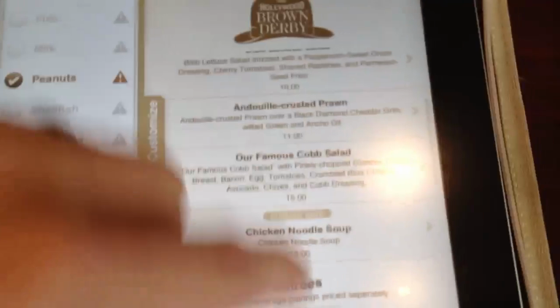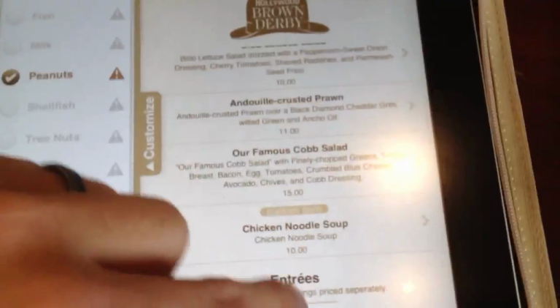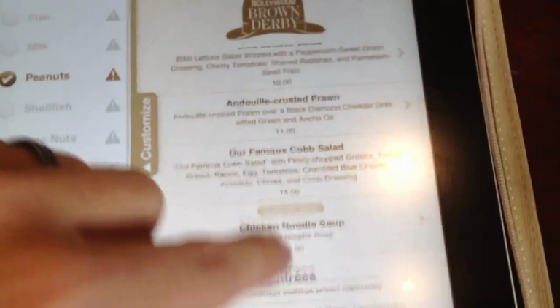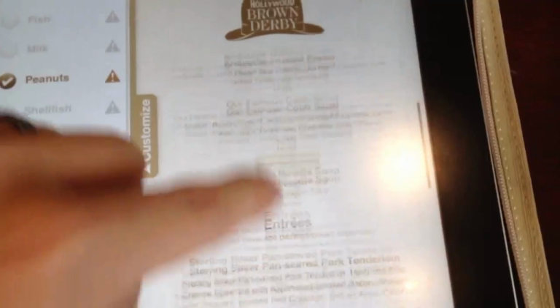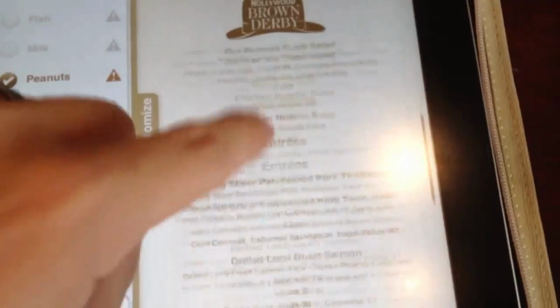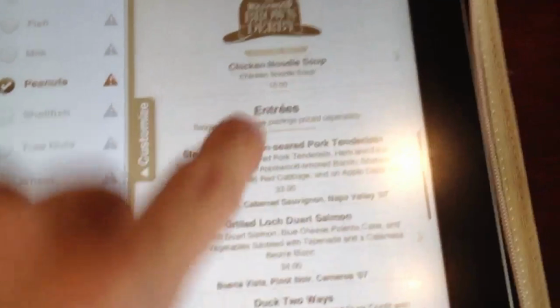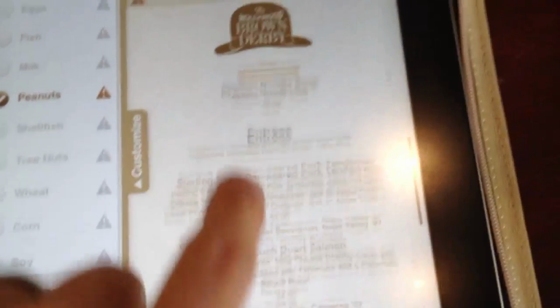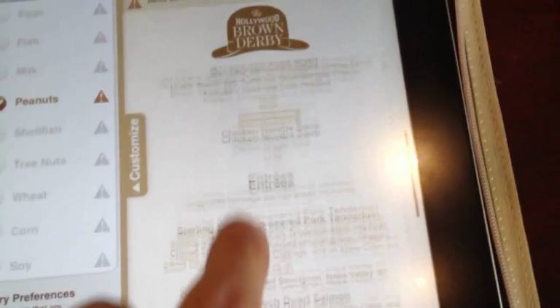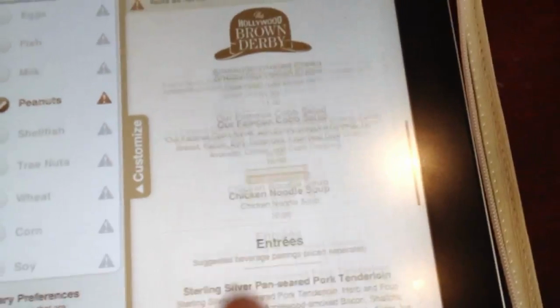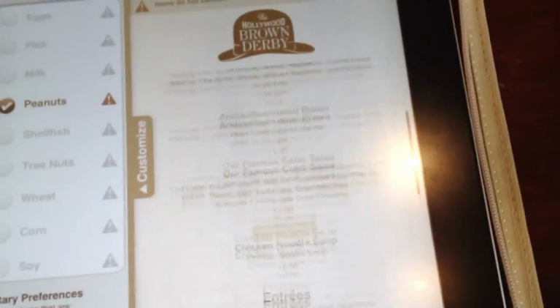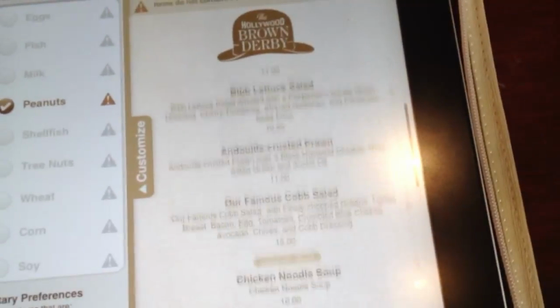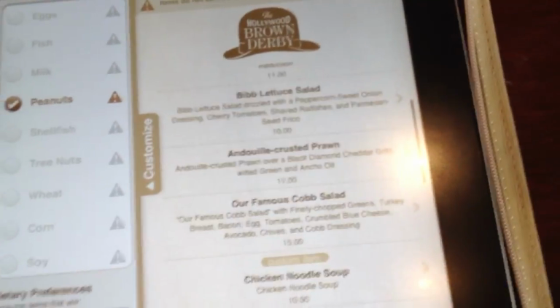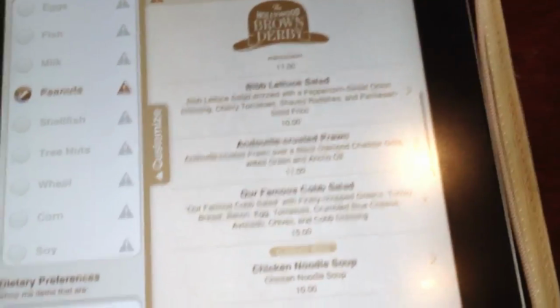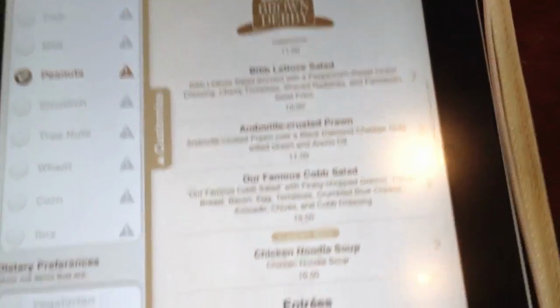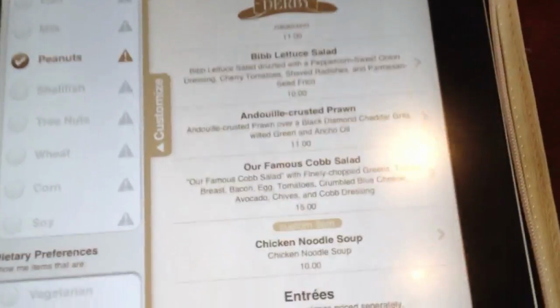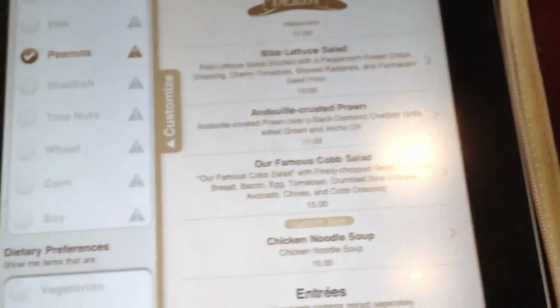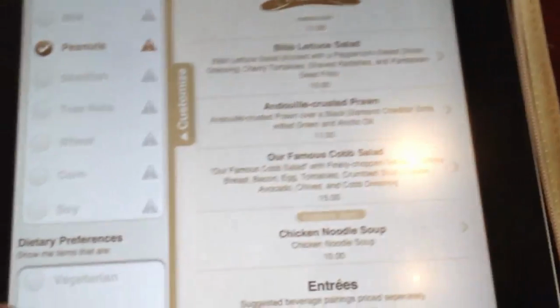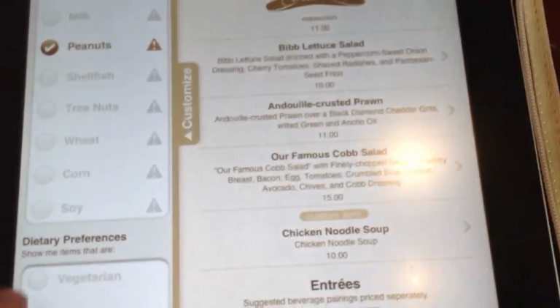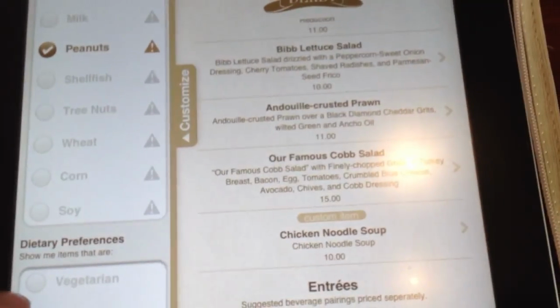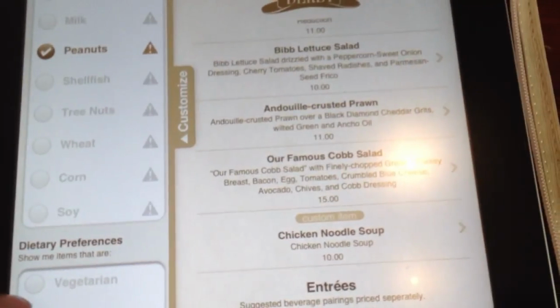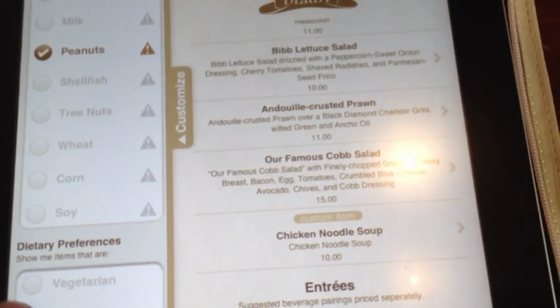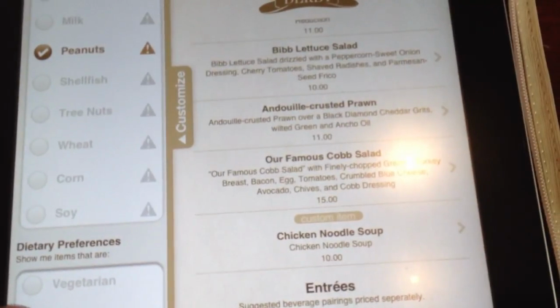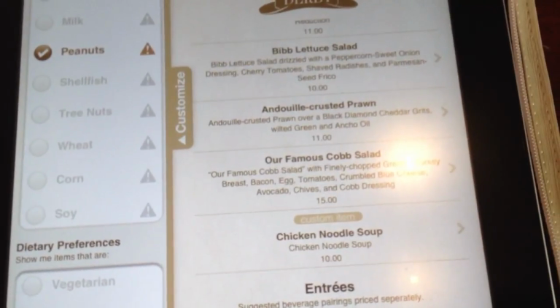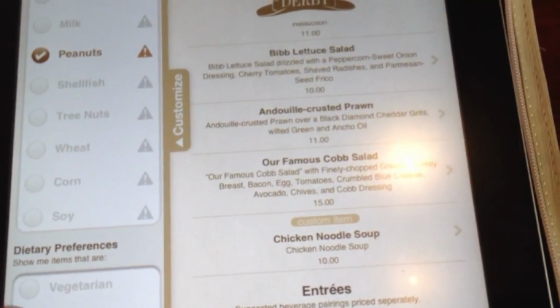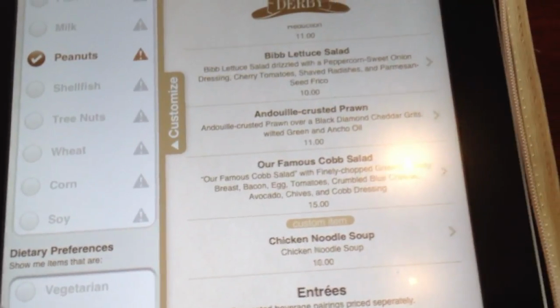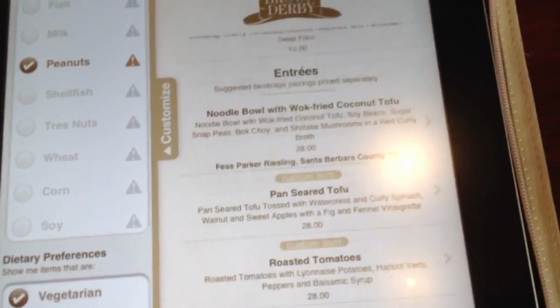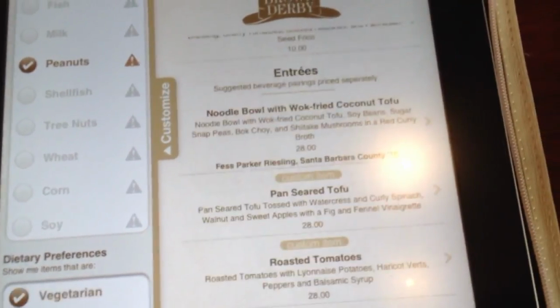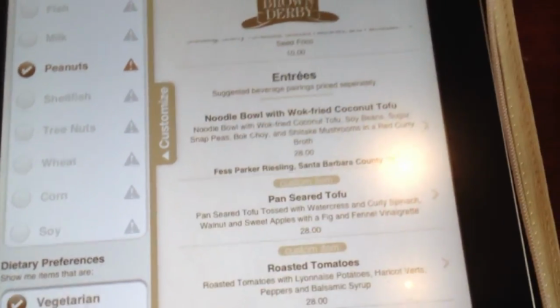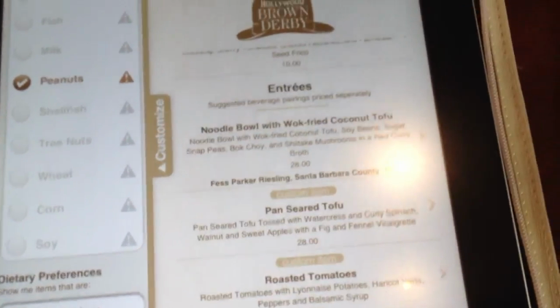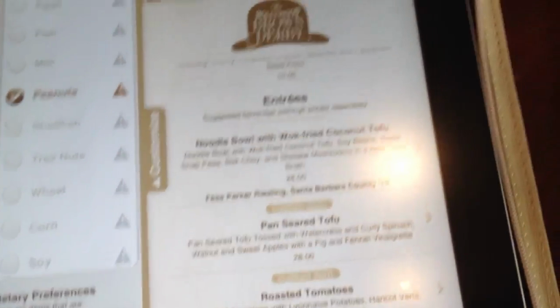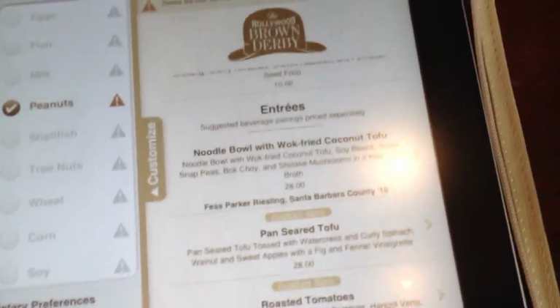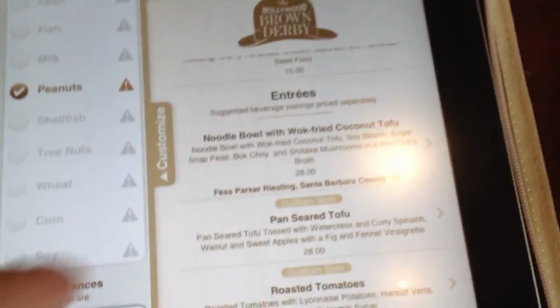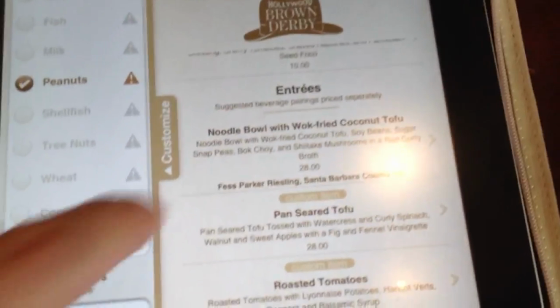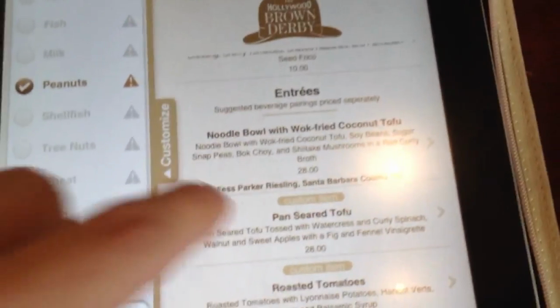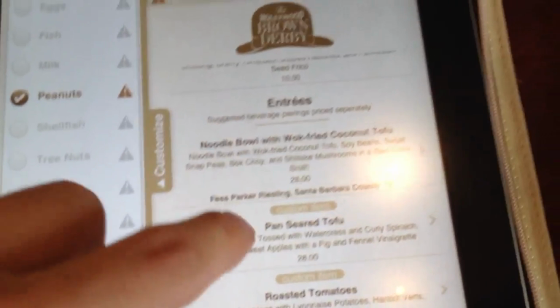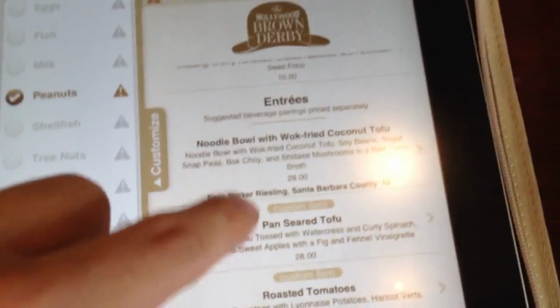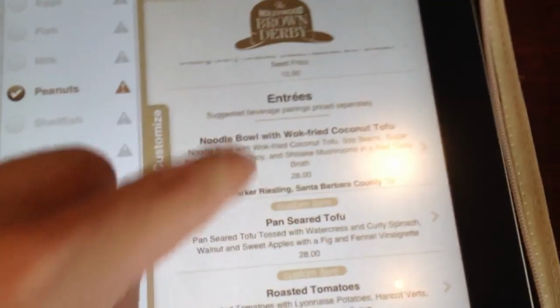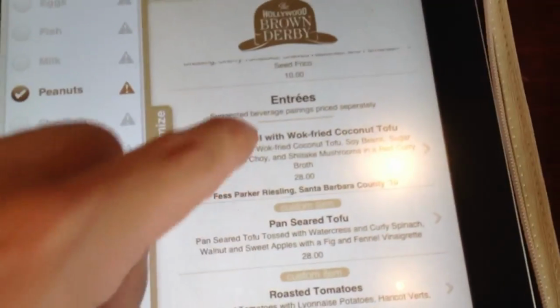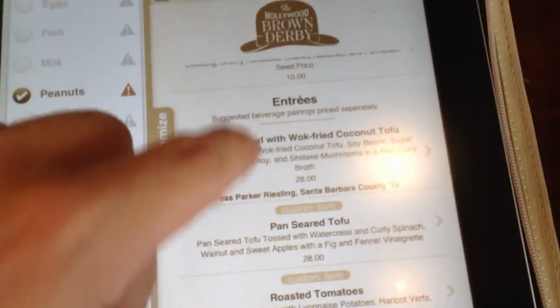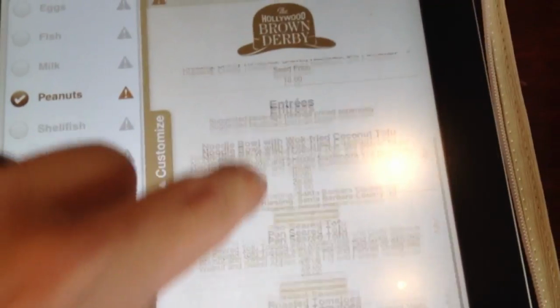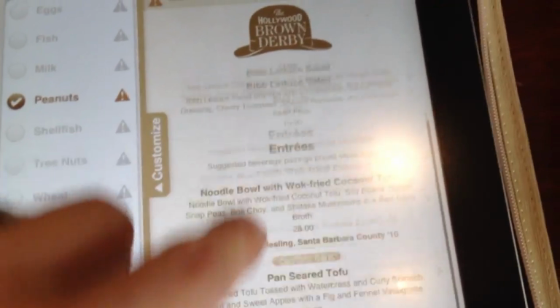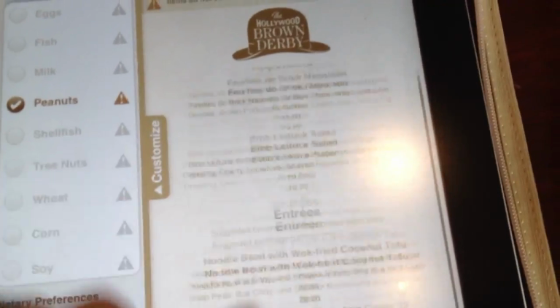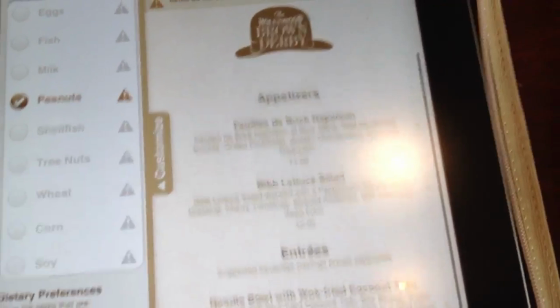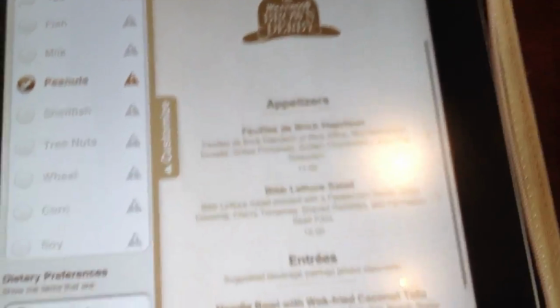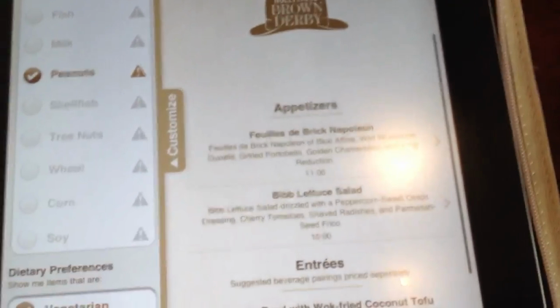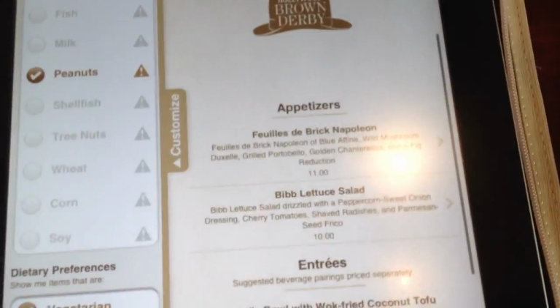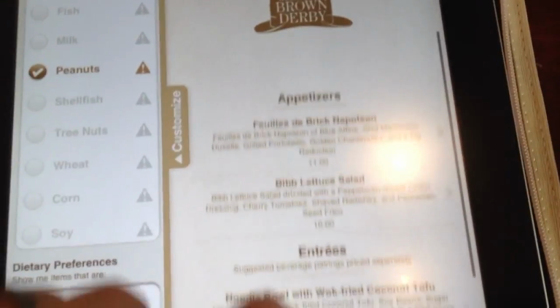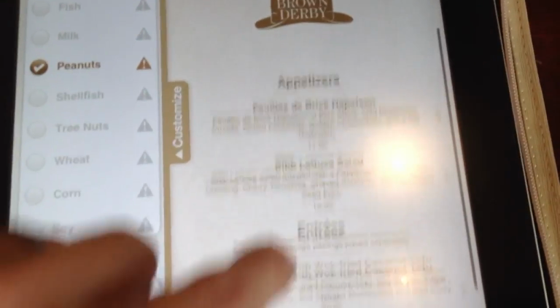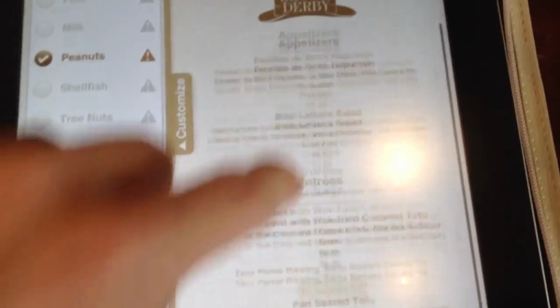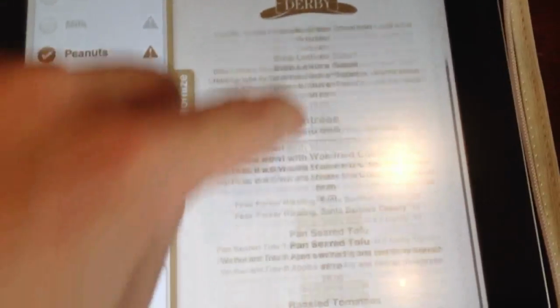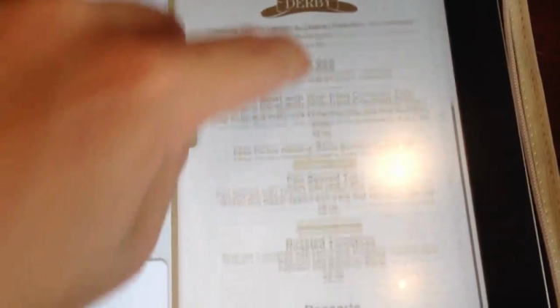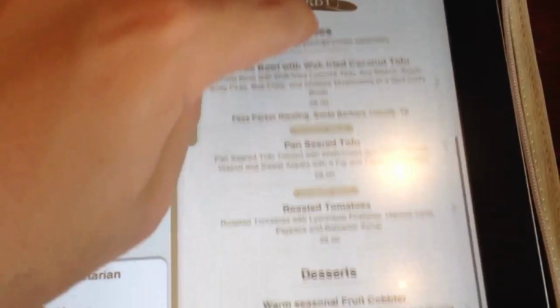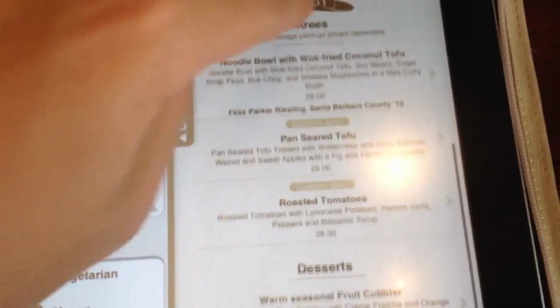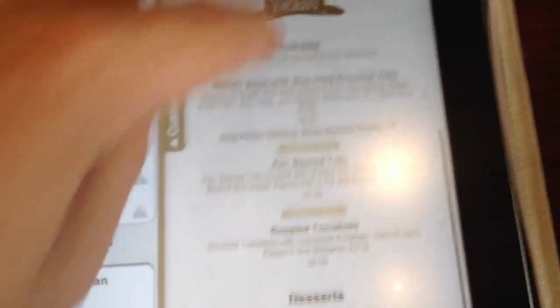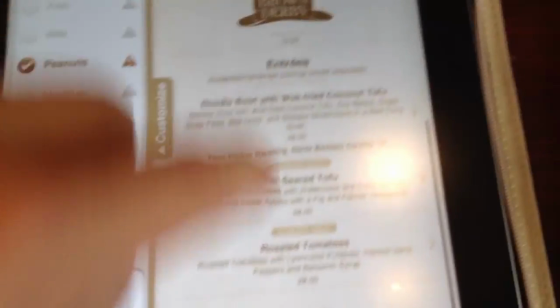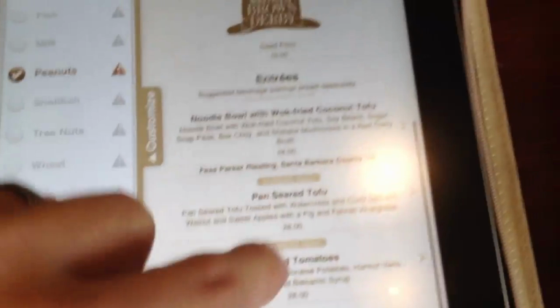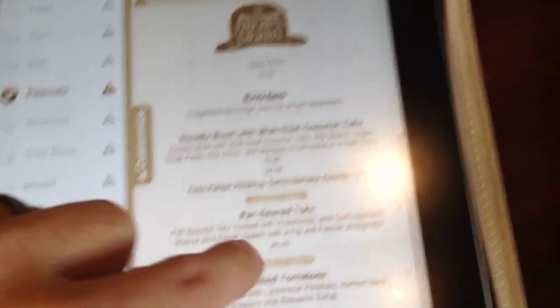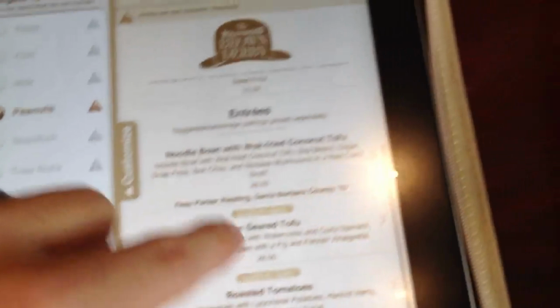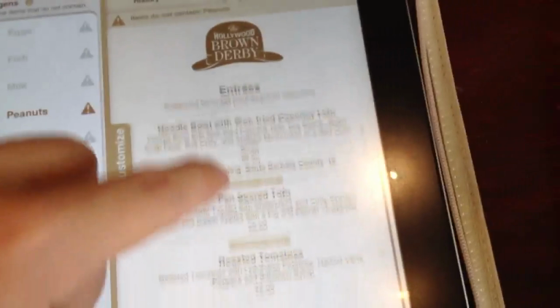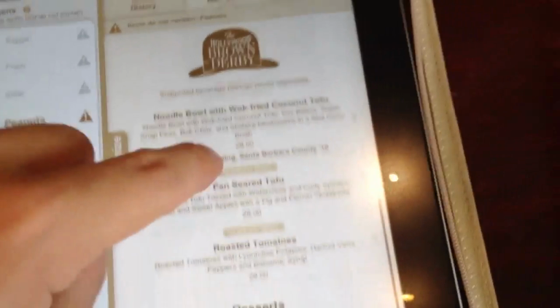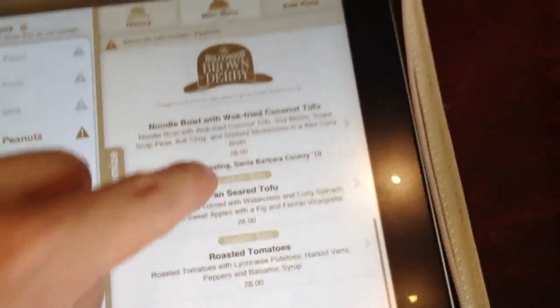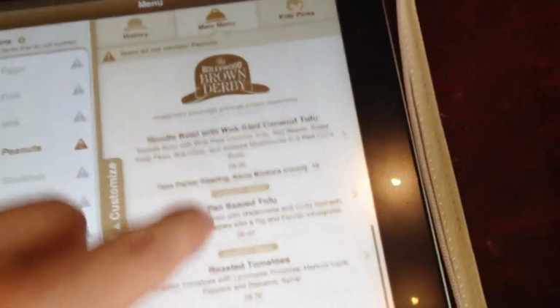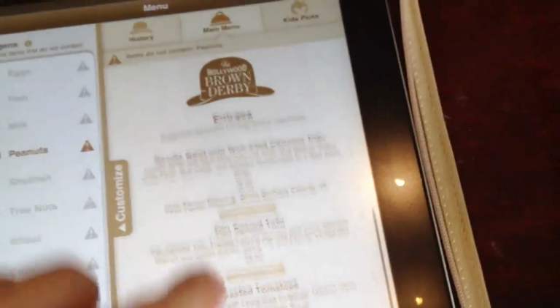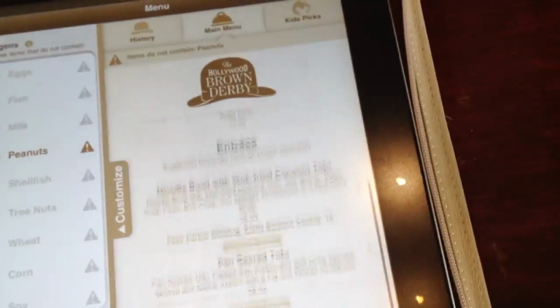Now it's not so much seen on Peanuts, but if we select vegan options, you can see the menu shrinks substantially, and it's a pretty cool thing.